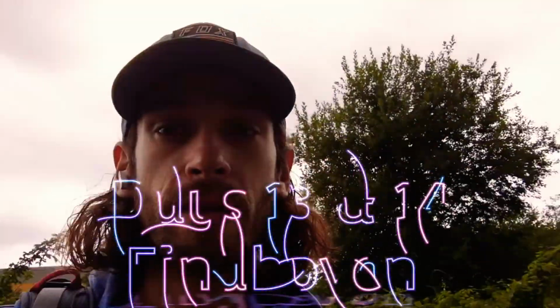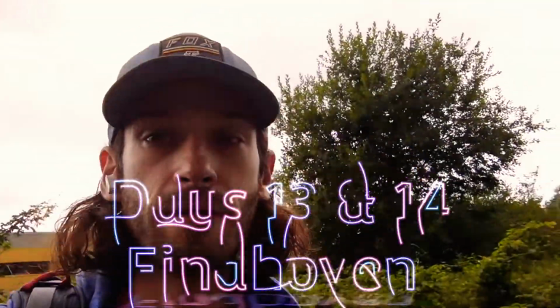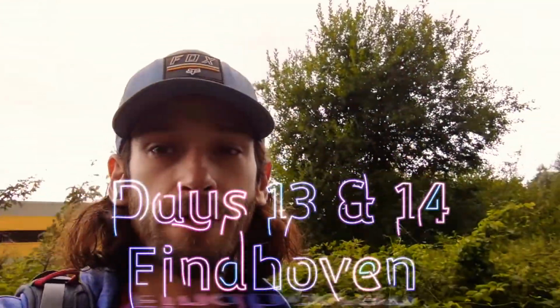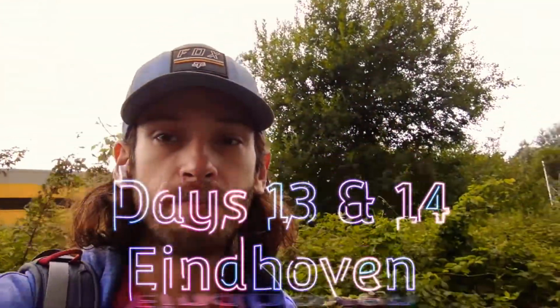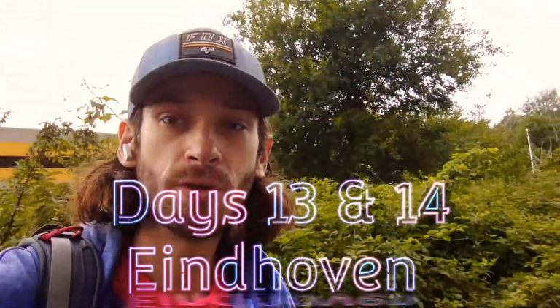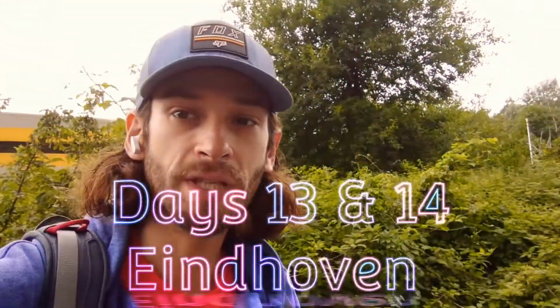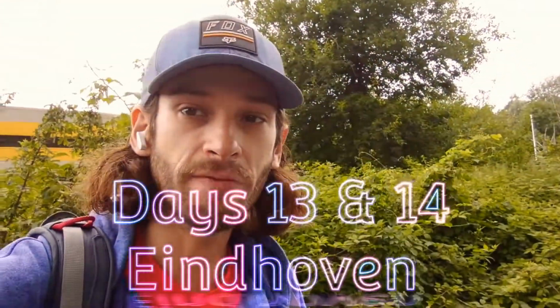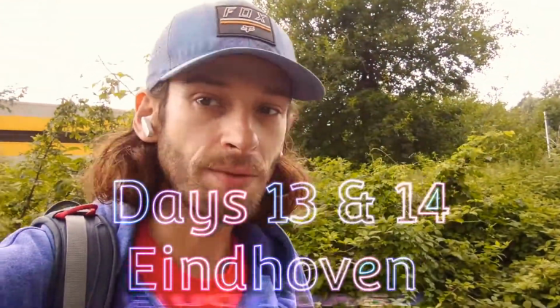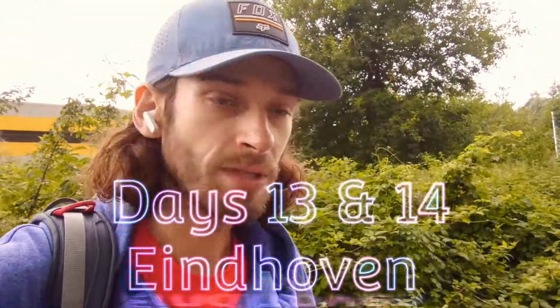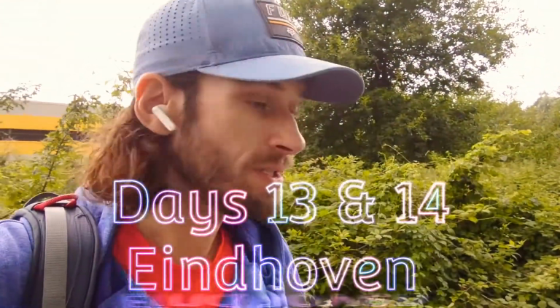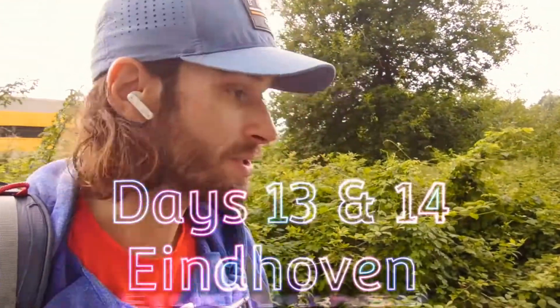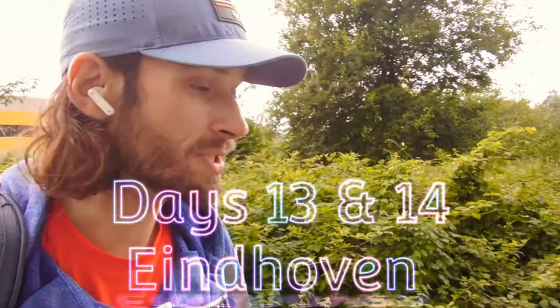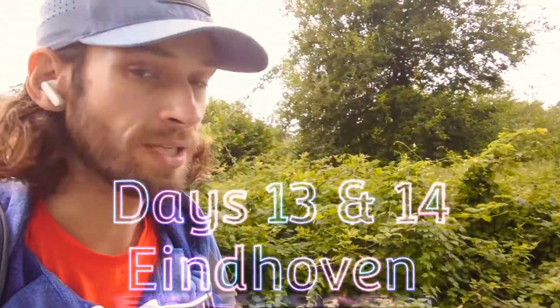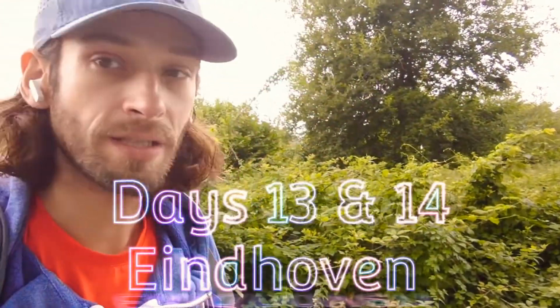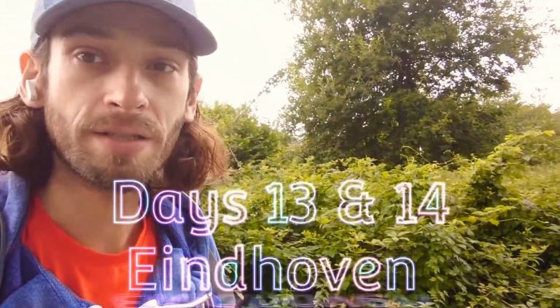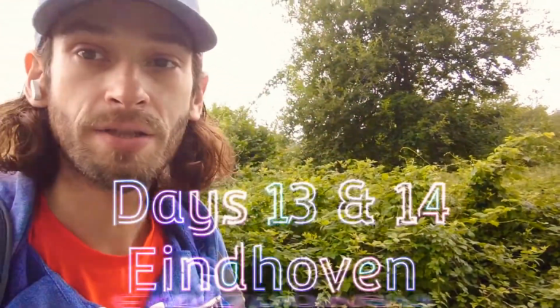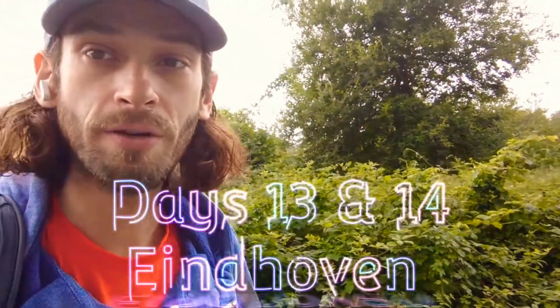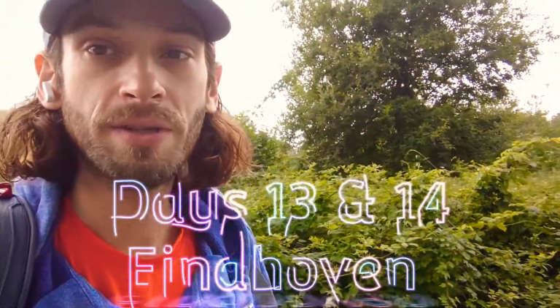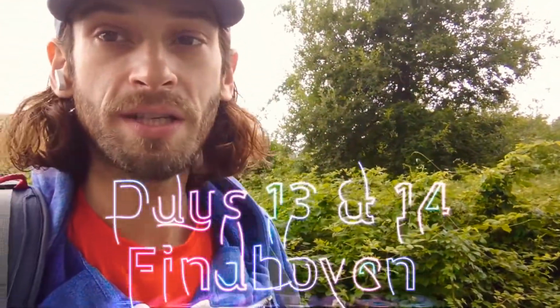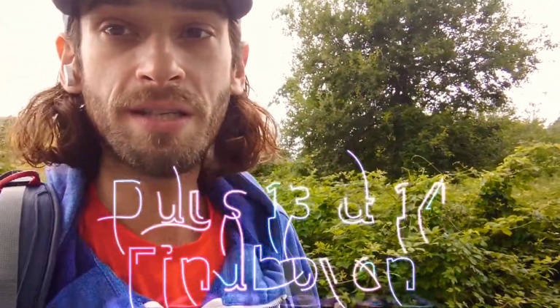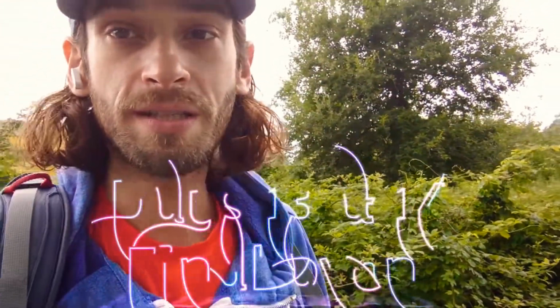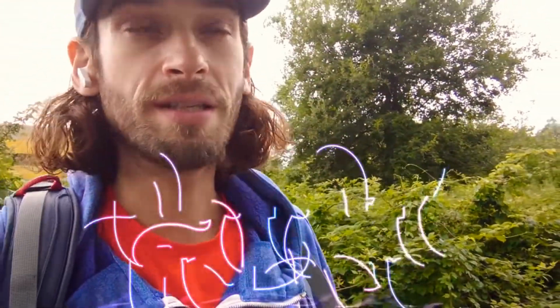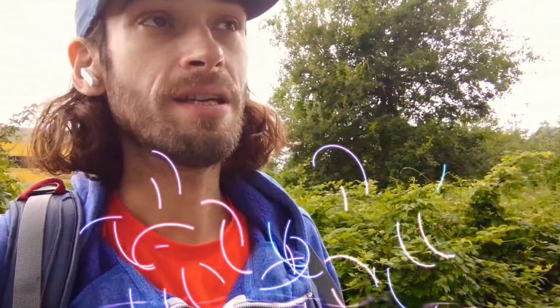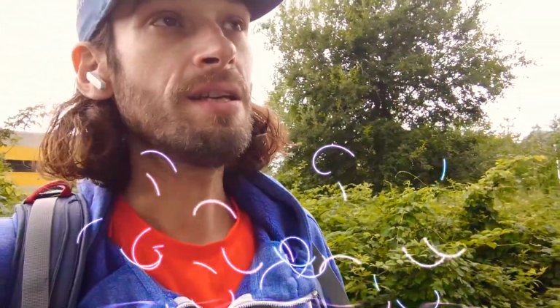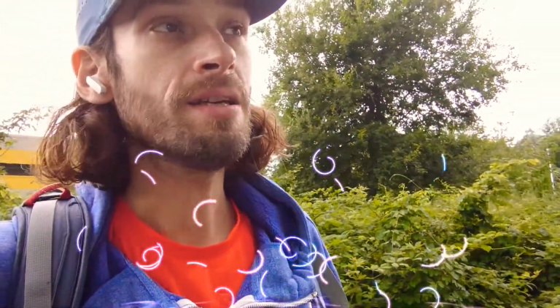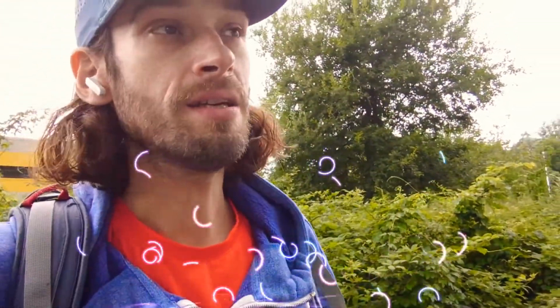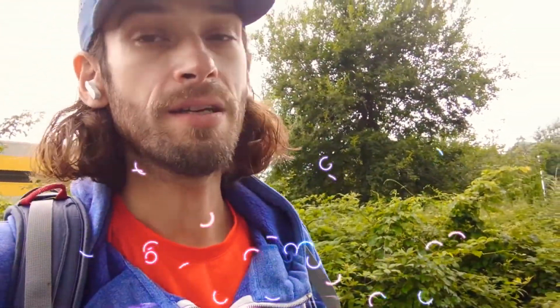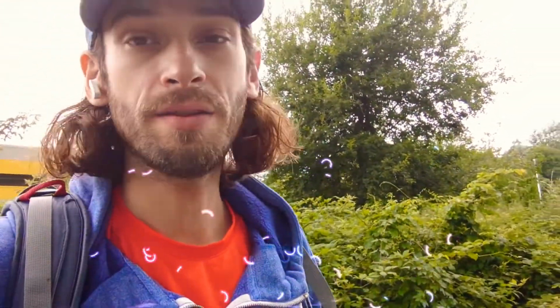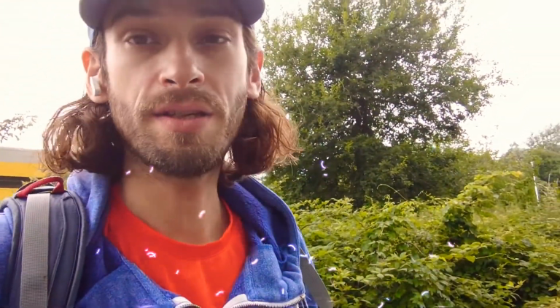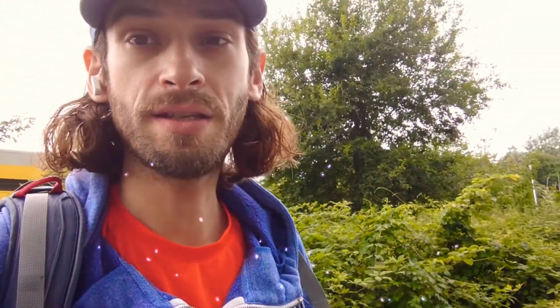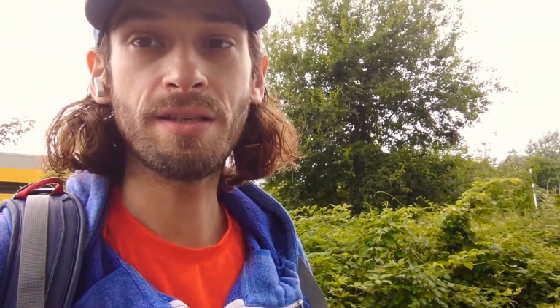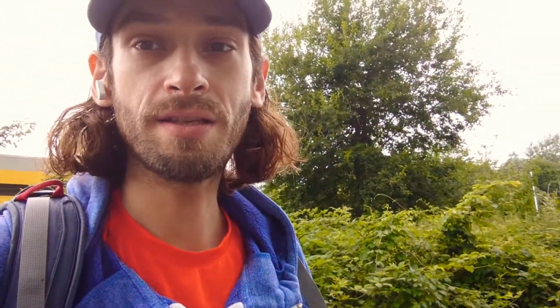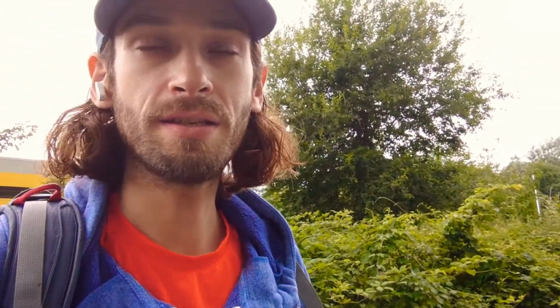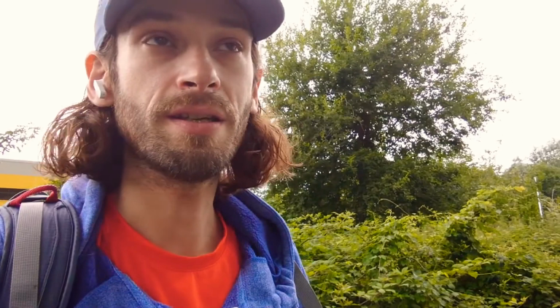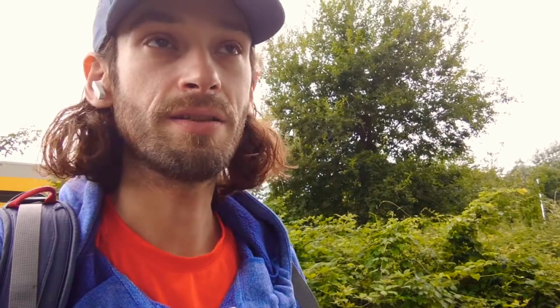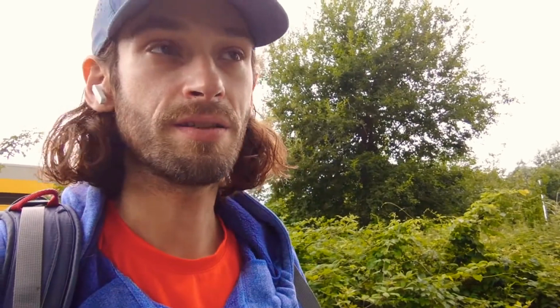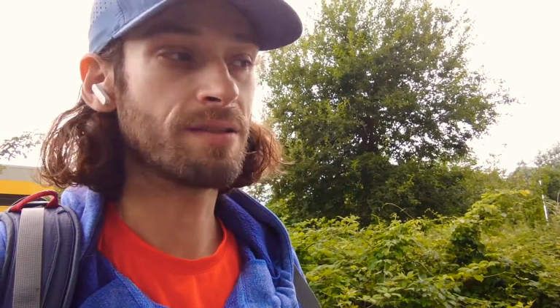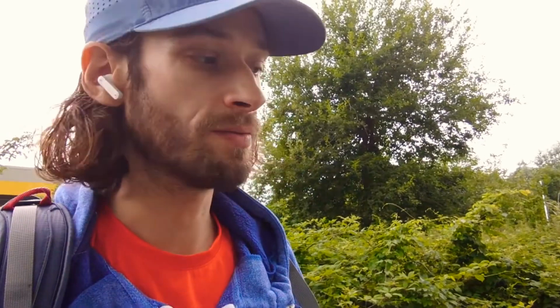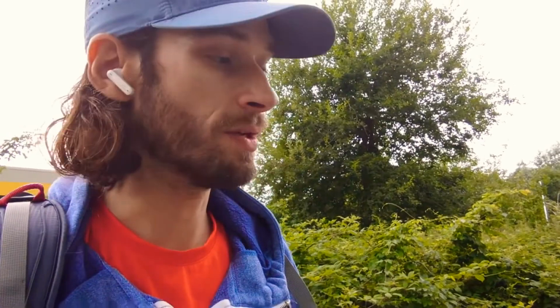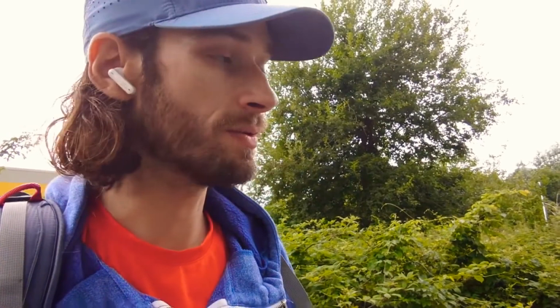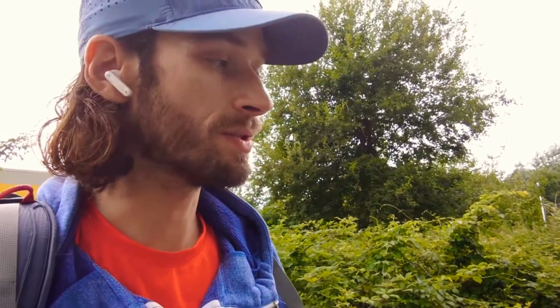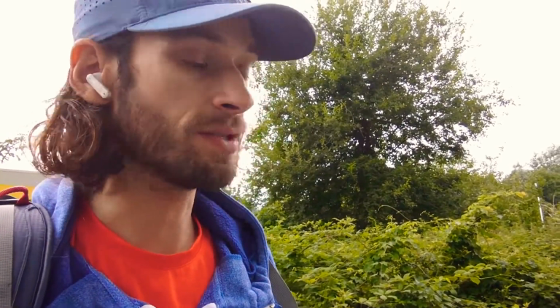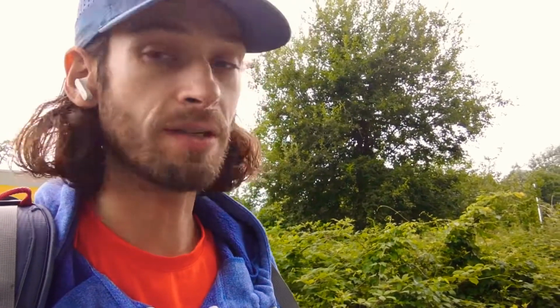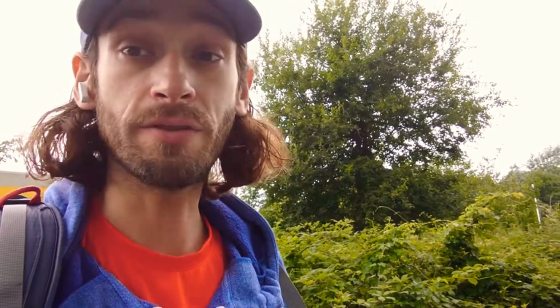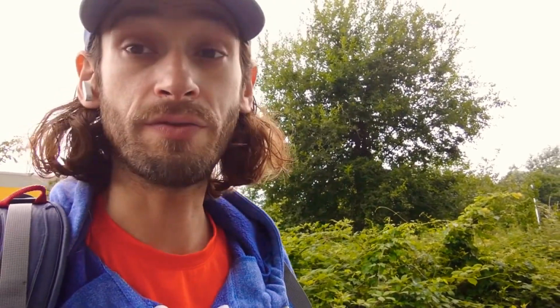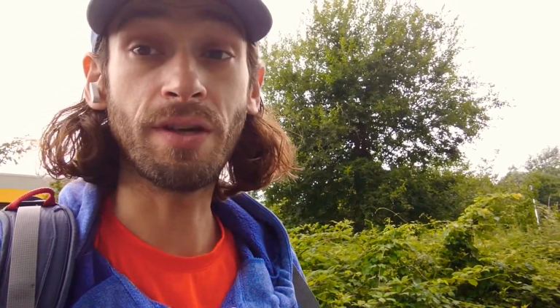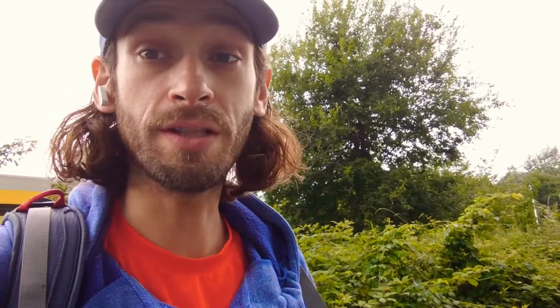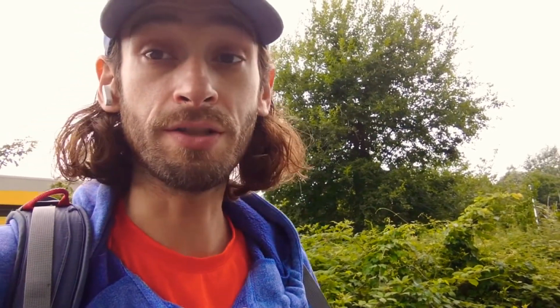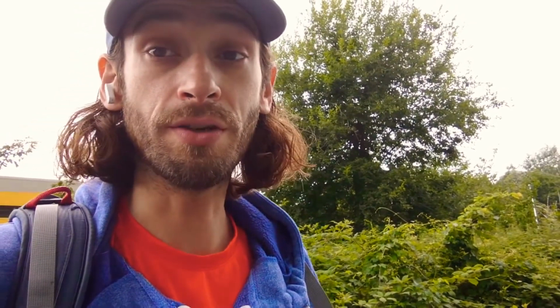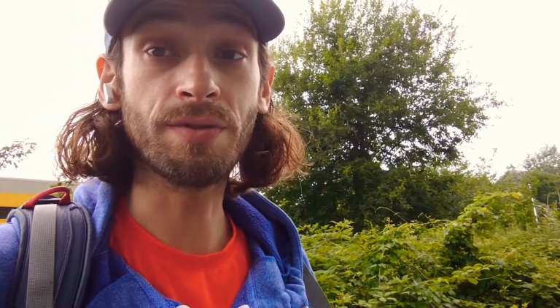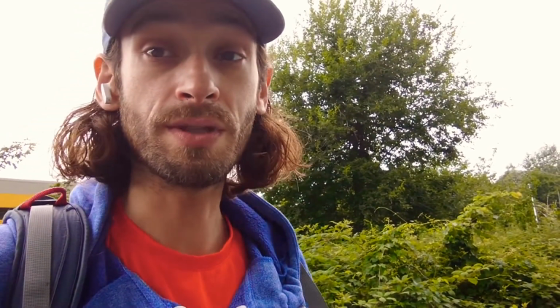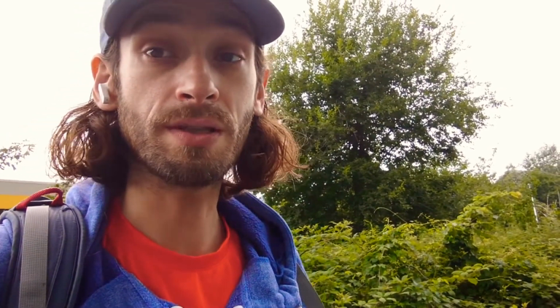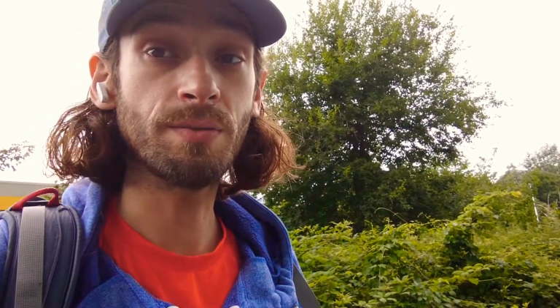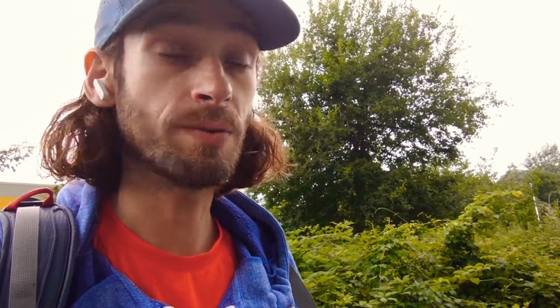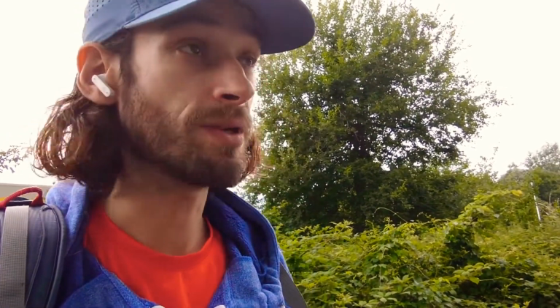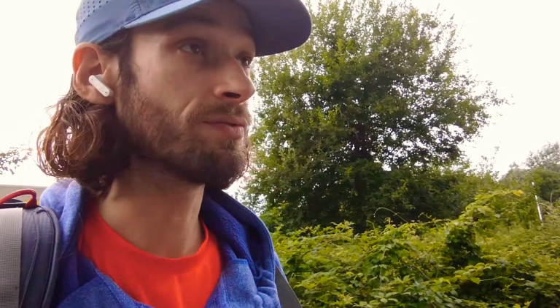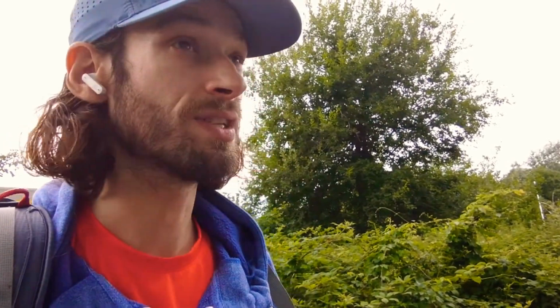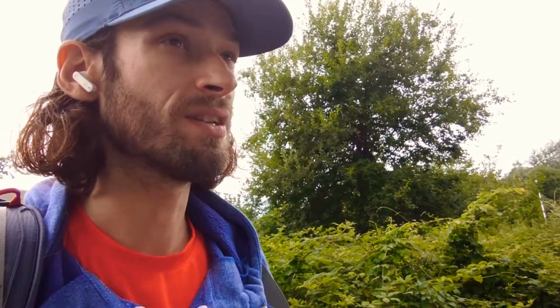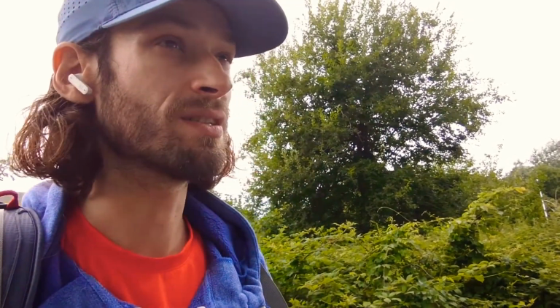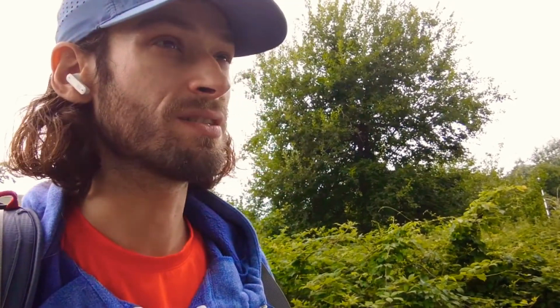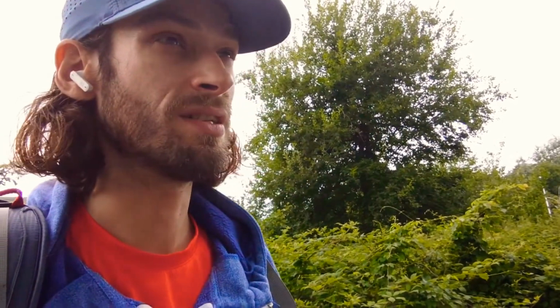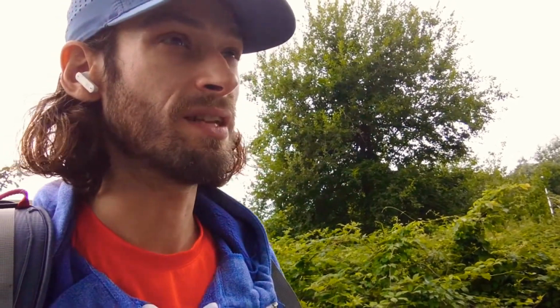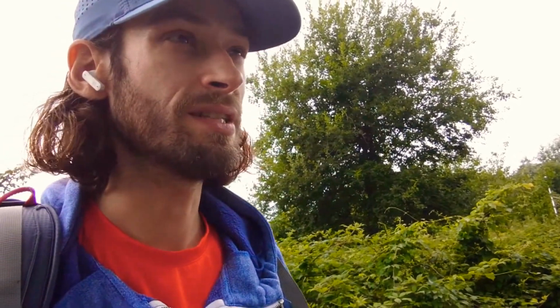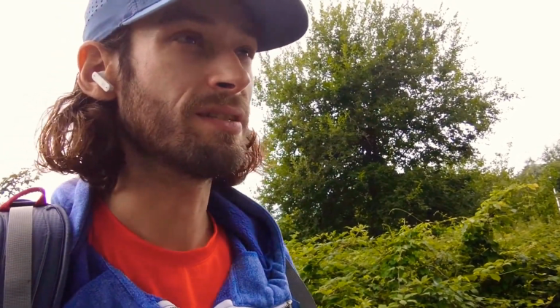Good morning everybody, just getting us going here today. This is the start of the Eindhoven section. We arrived here last night late.